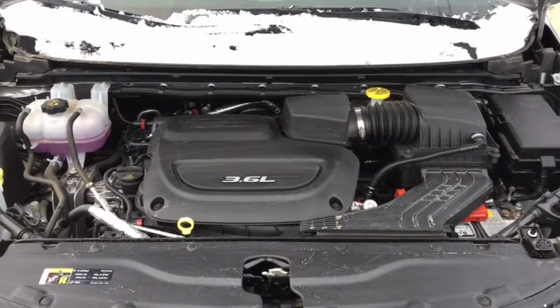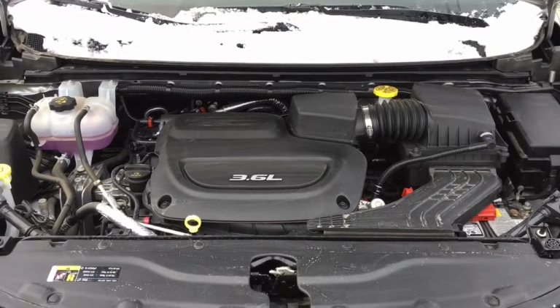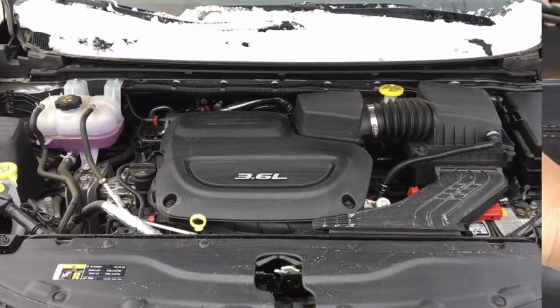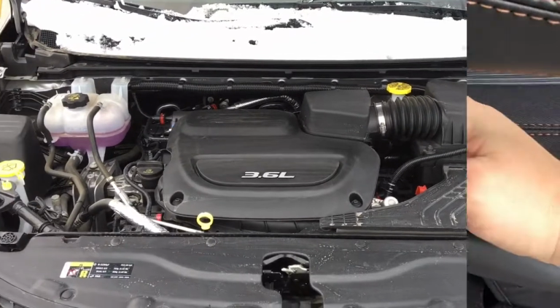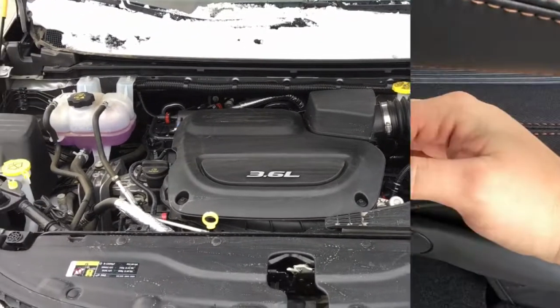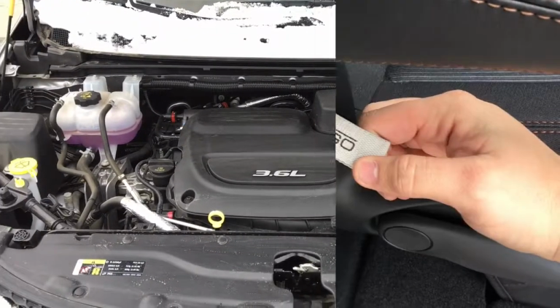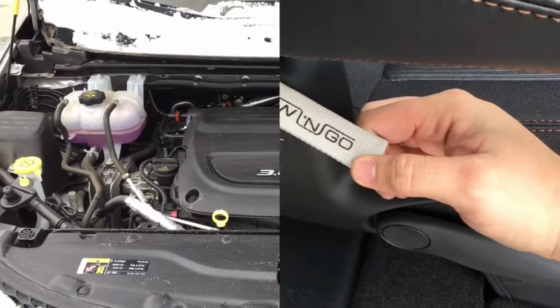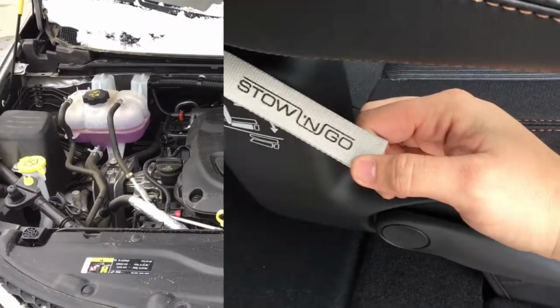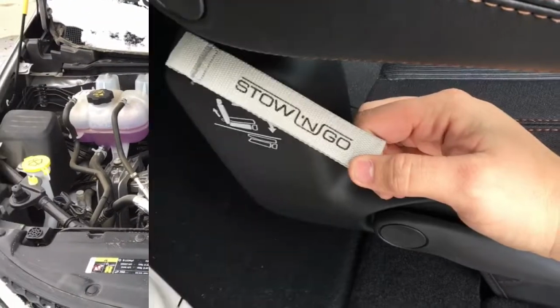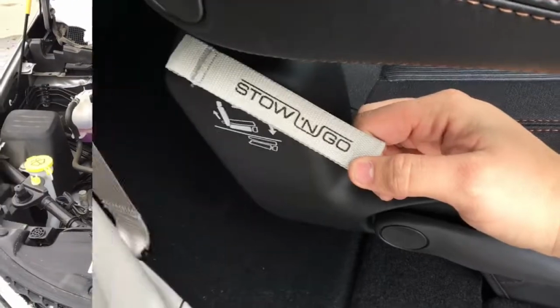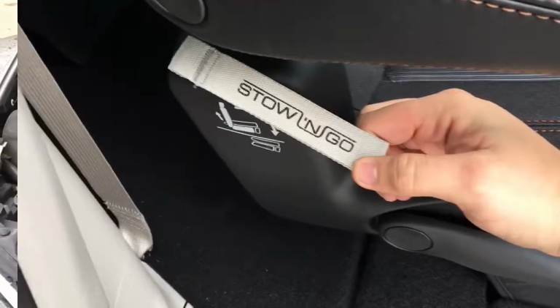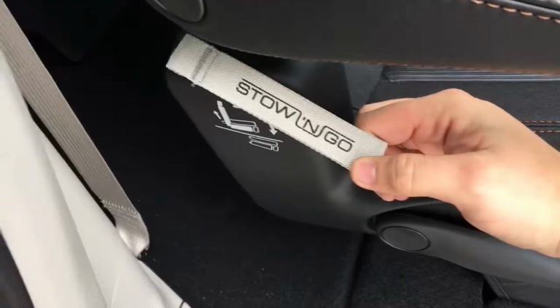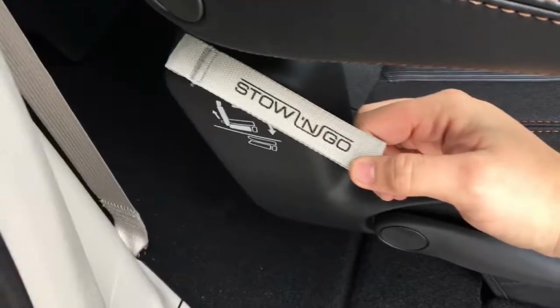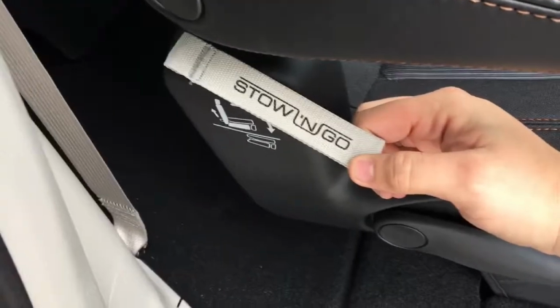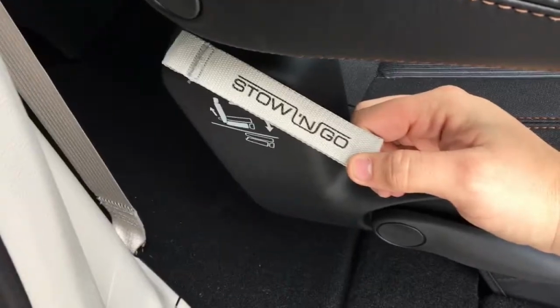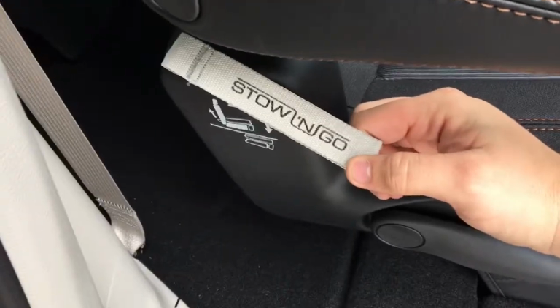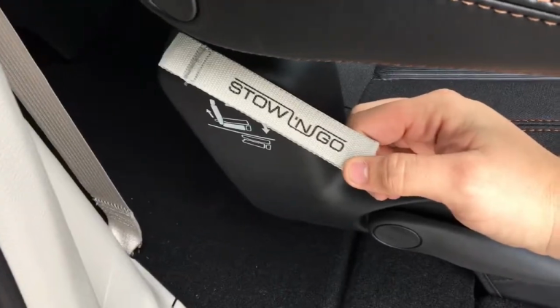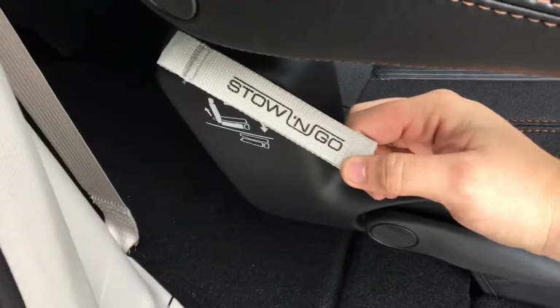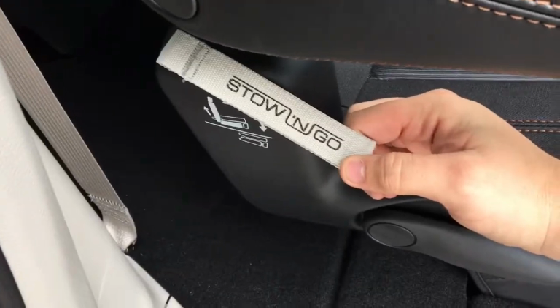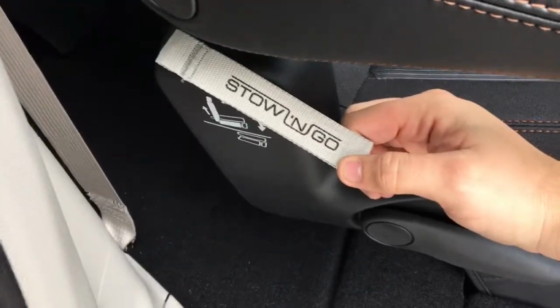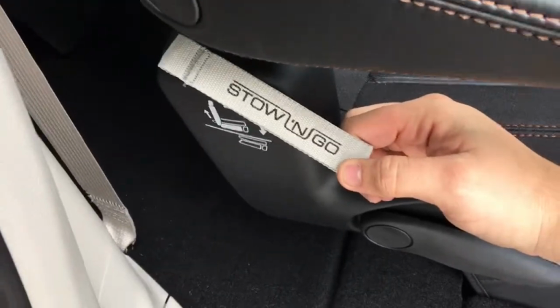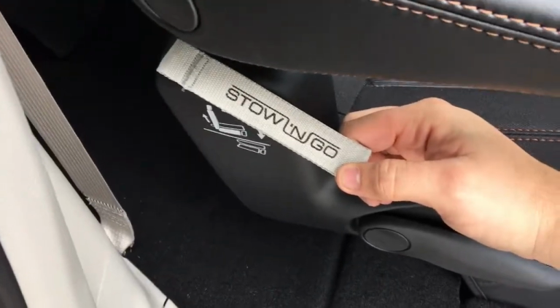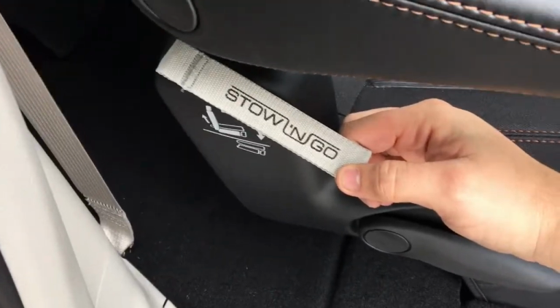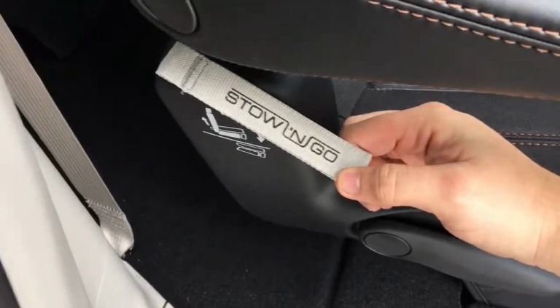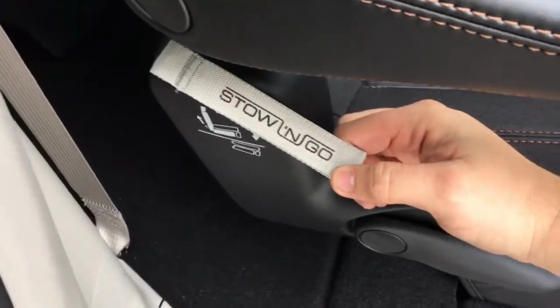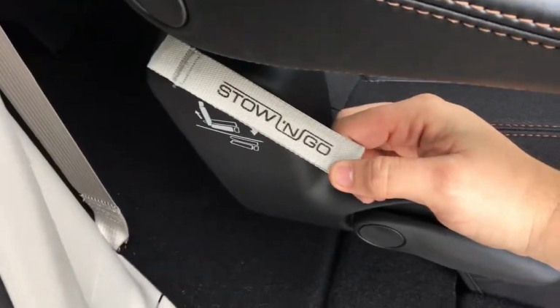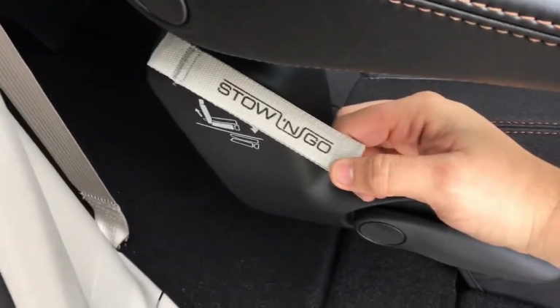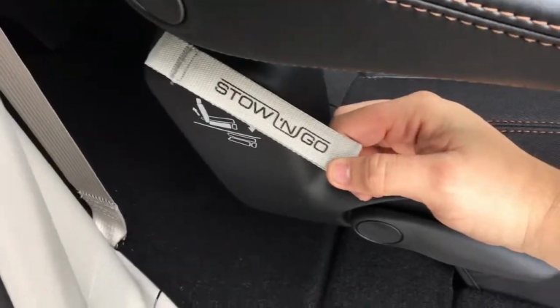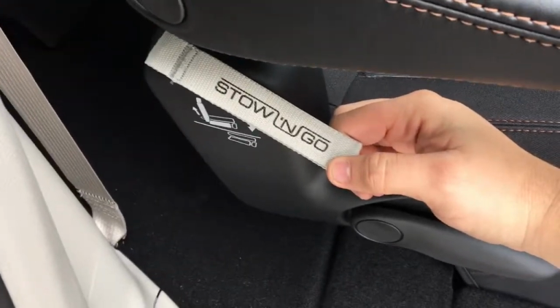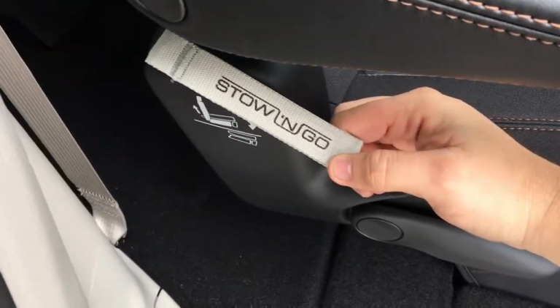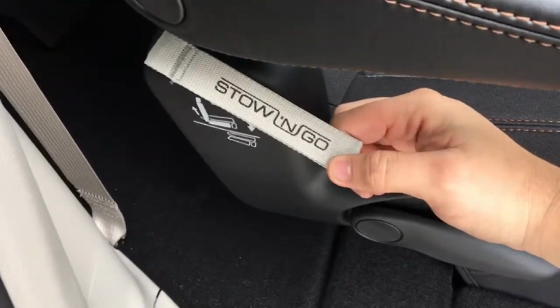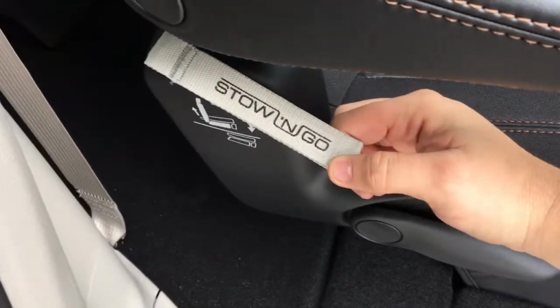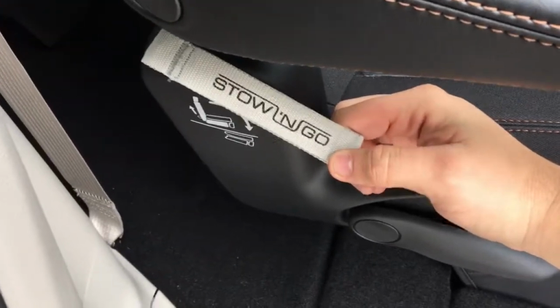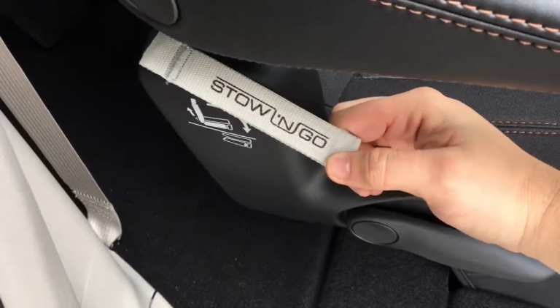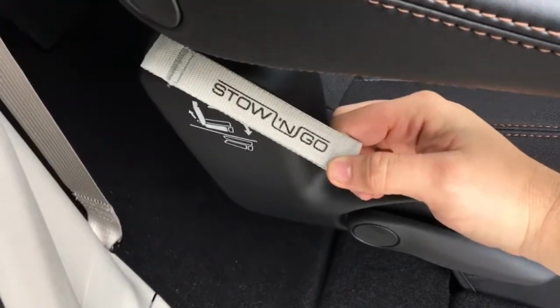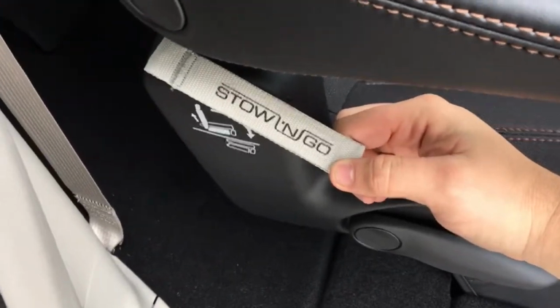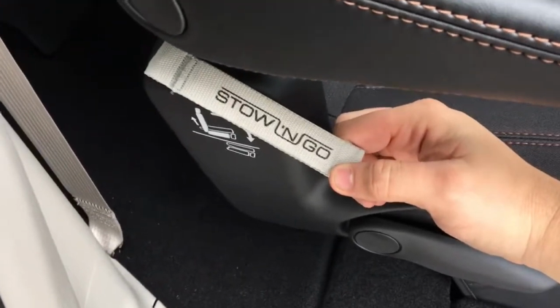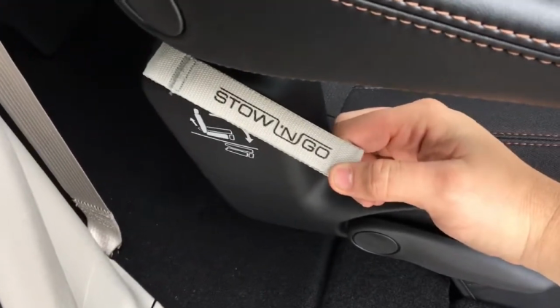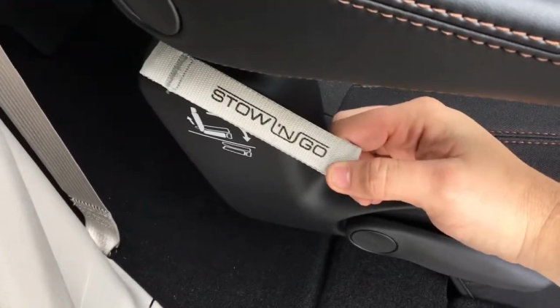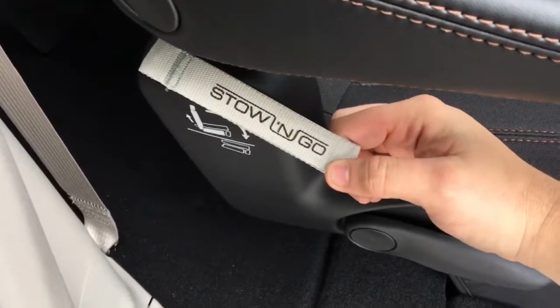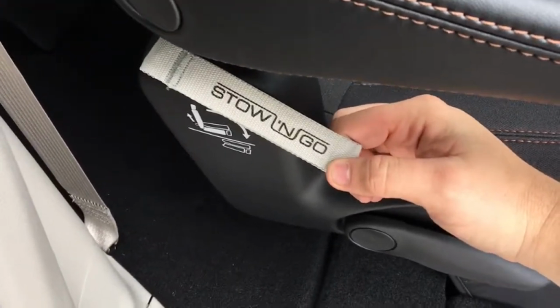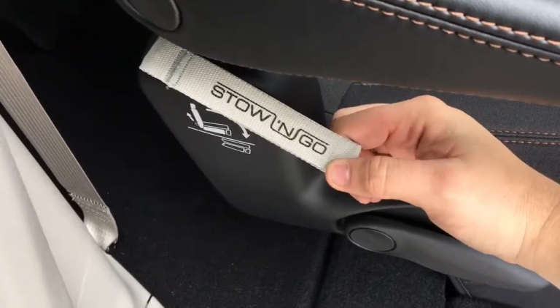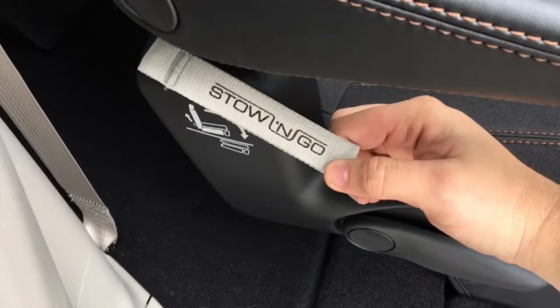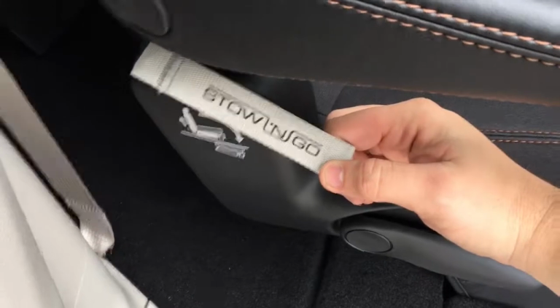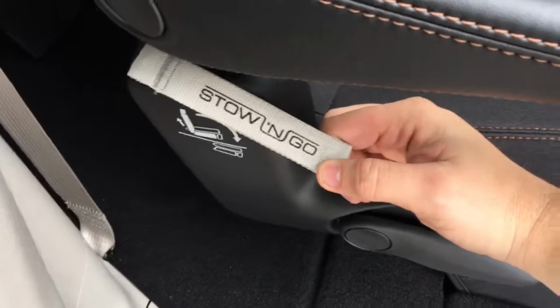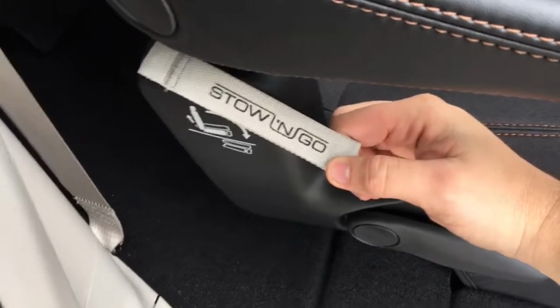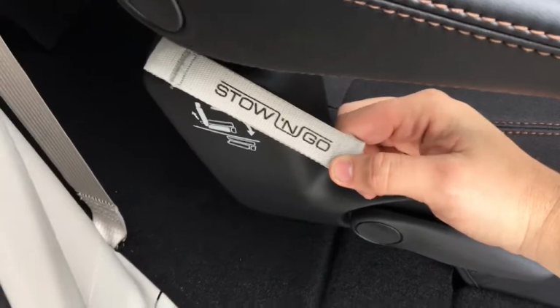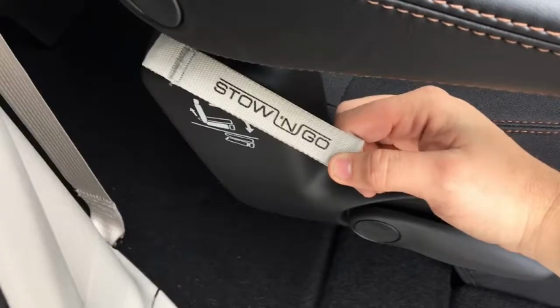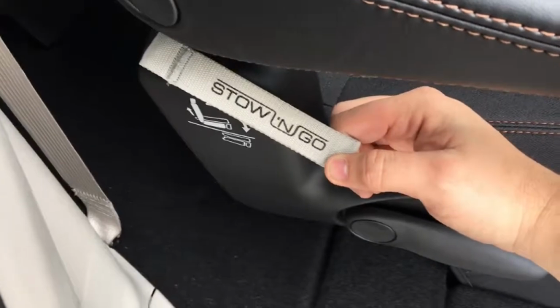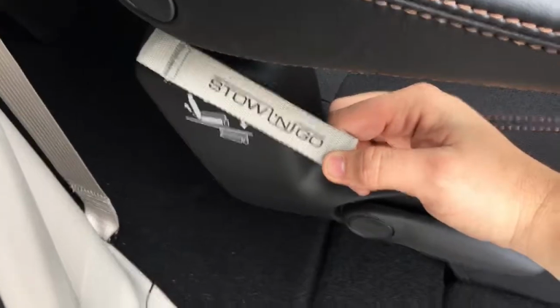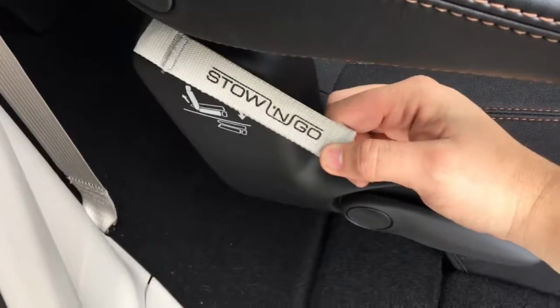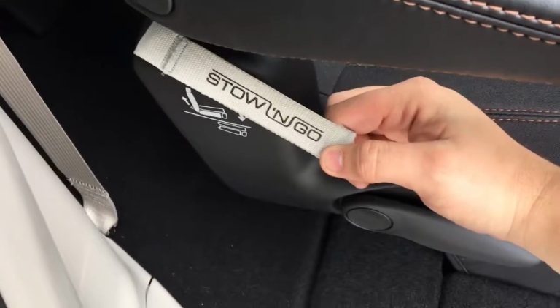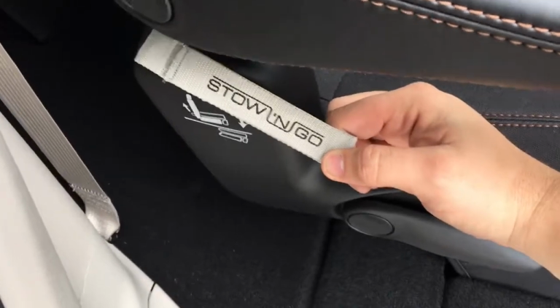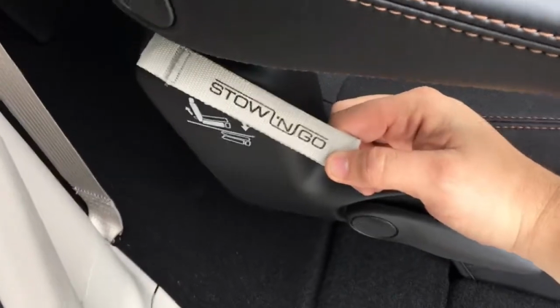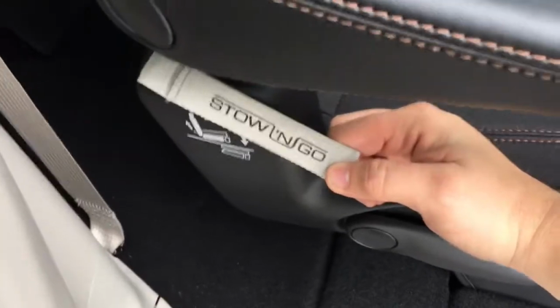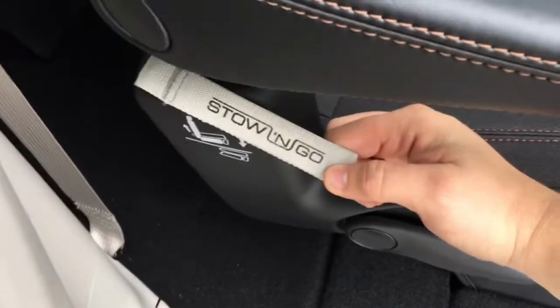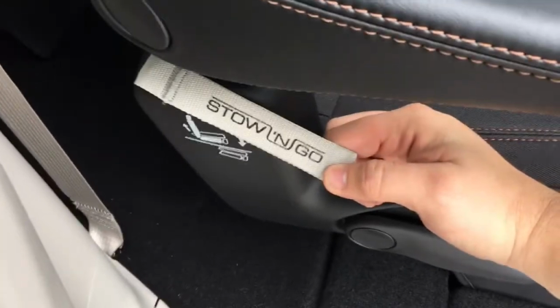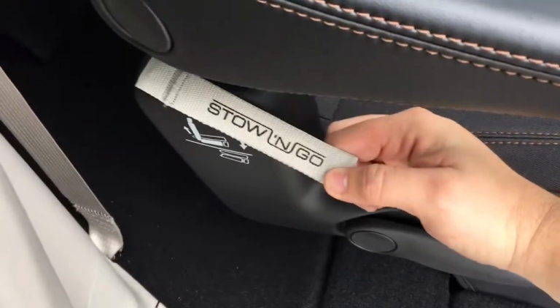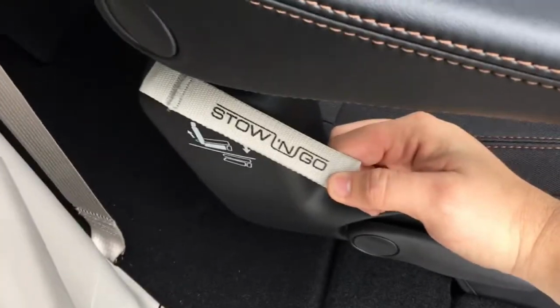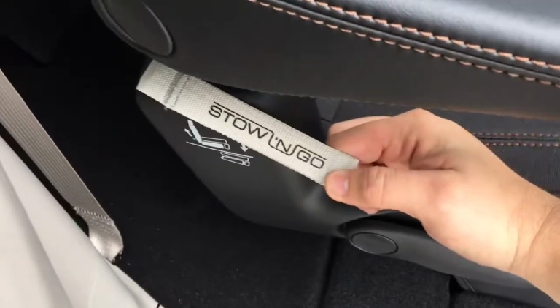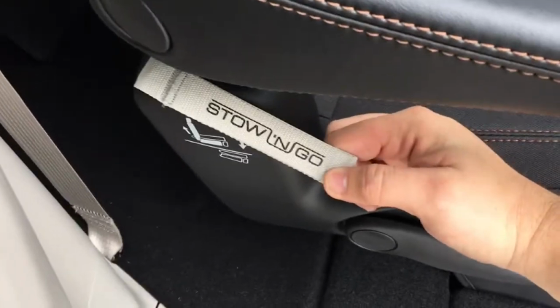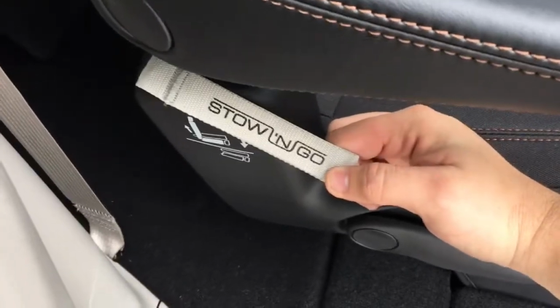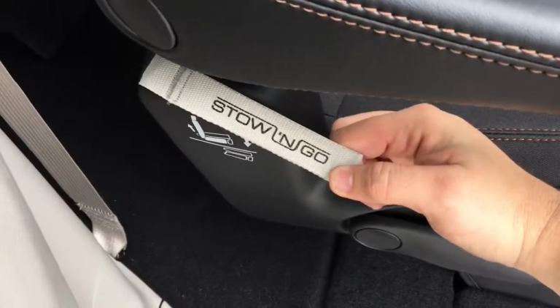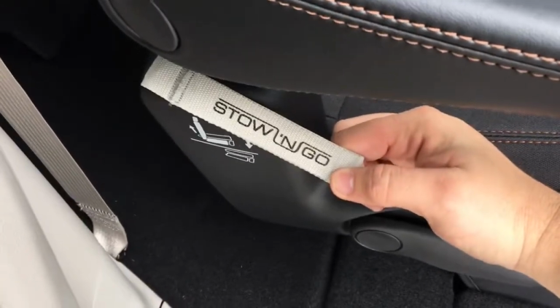This Chrysler Pacifica has stow-and-go seating, which is absolutely fantastic to have. Take a look.